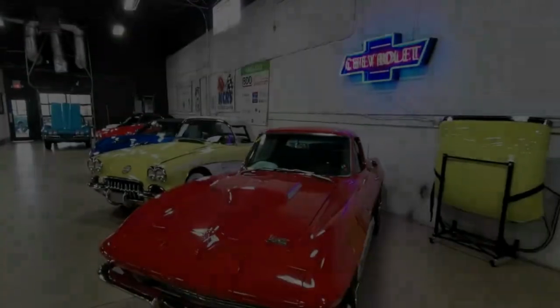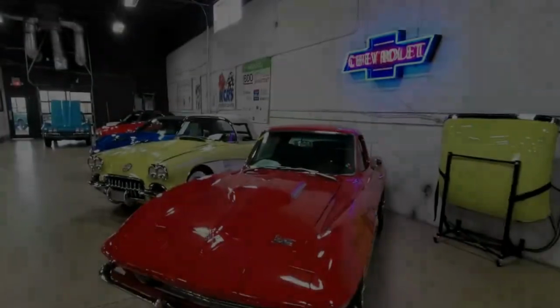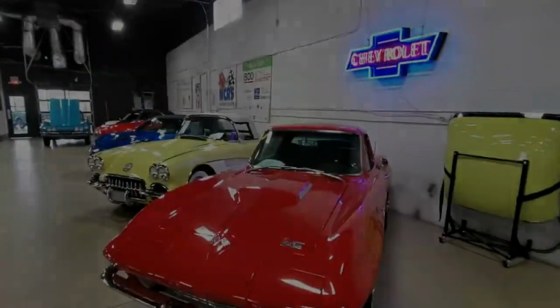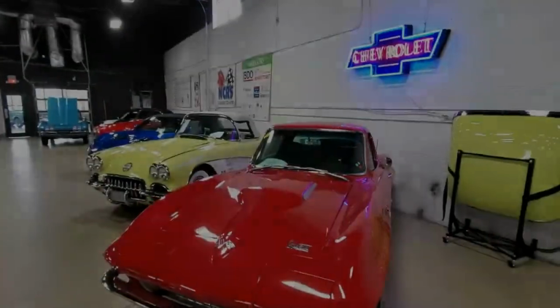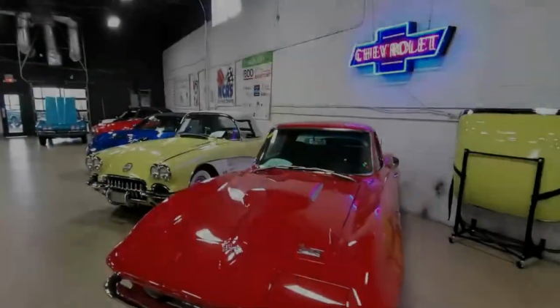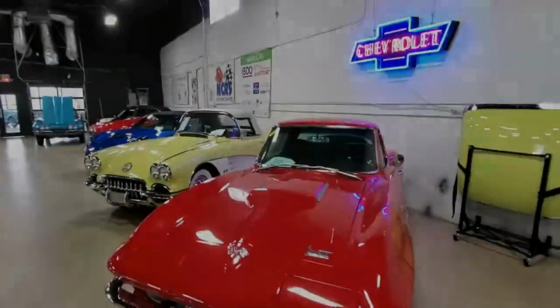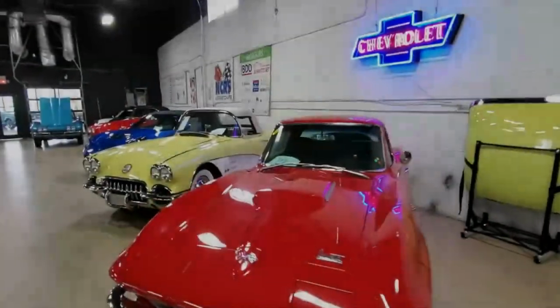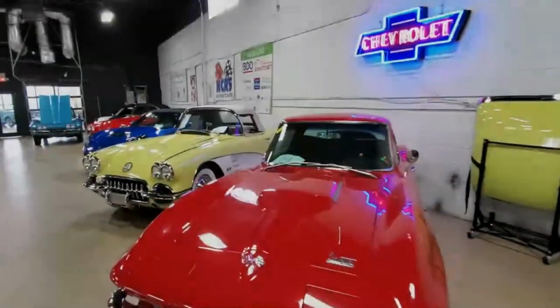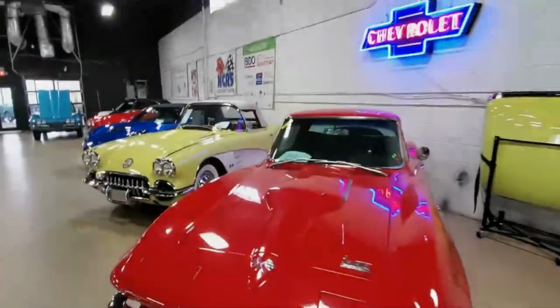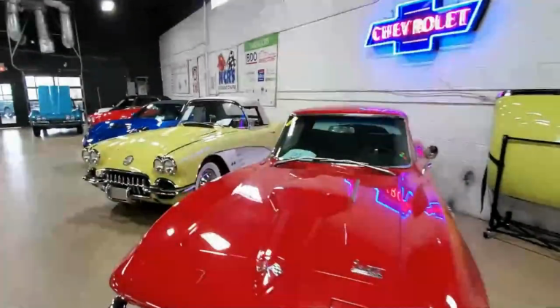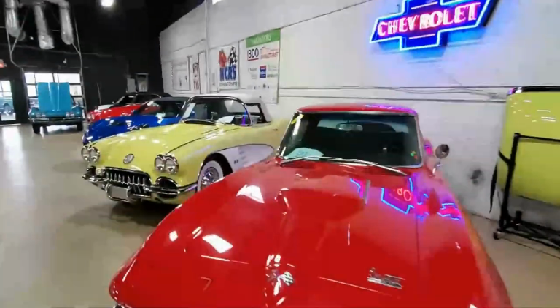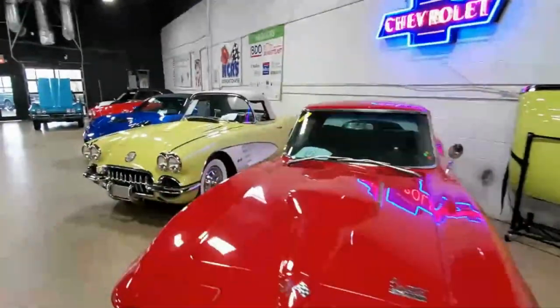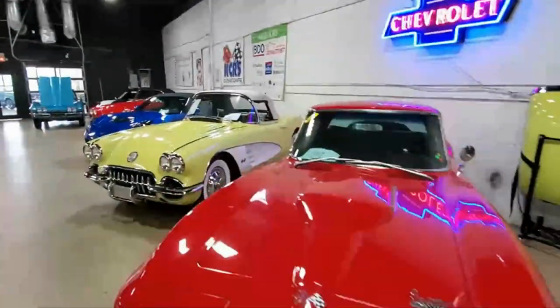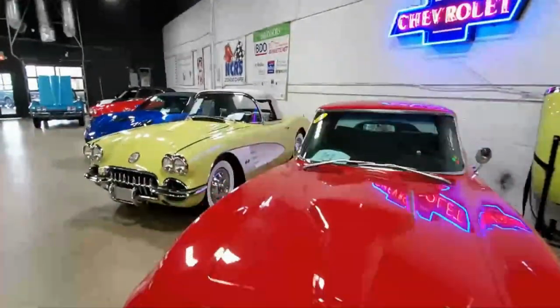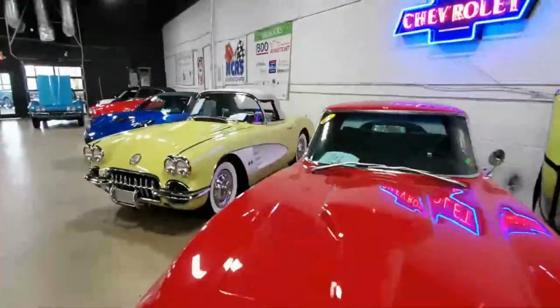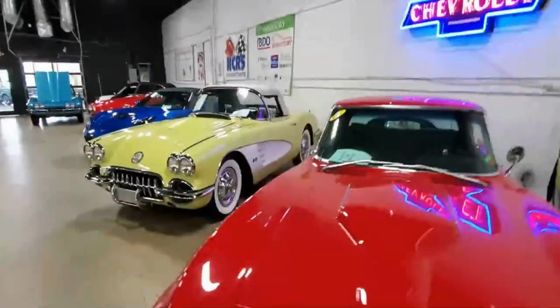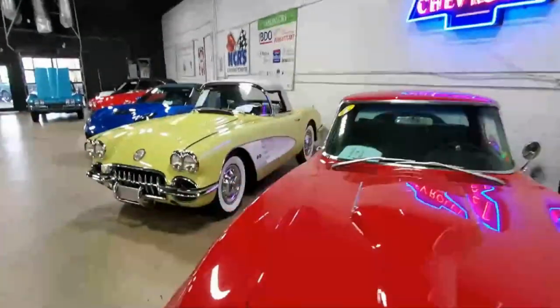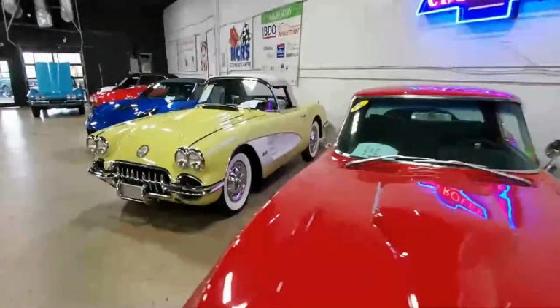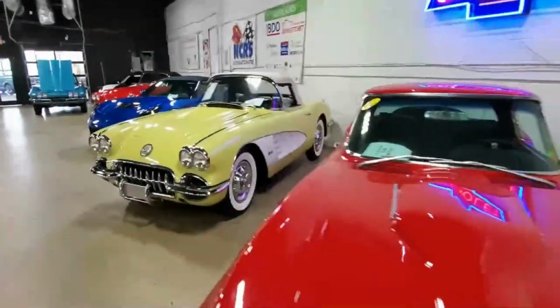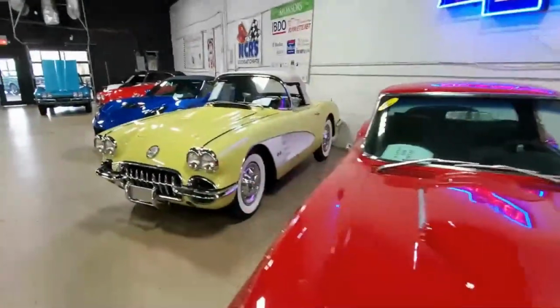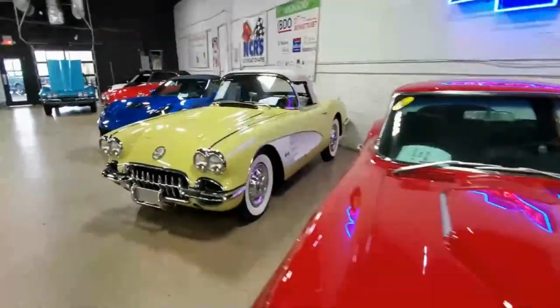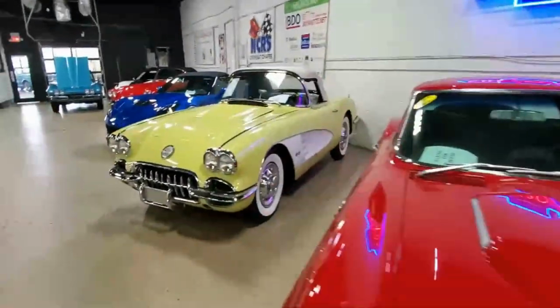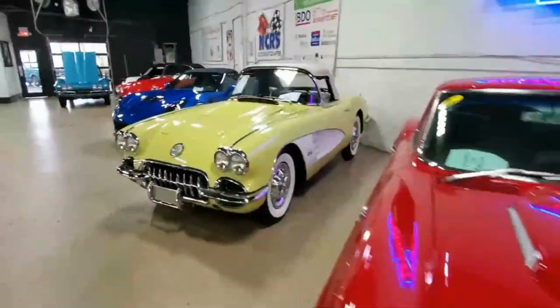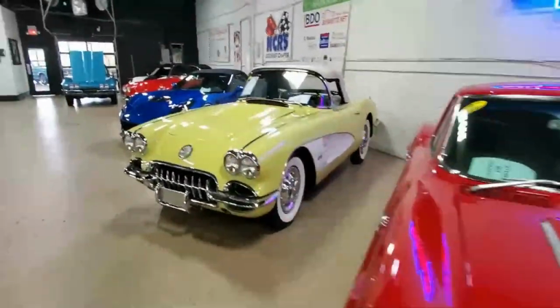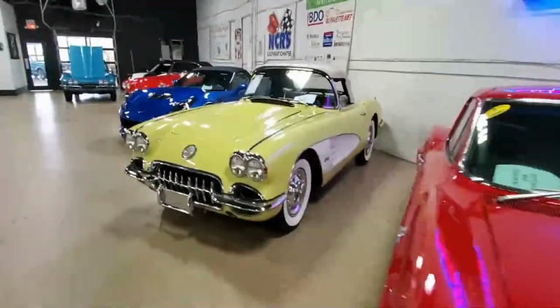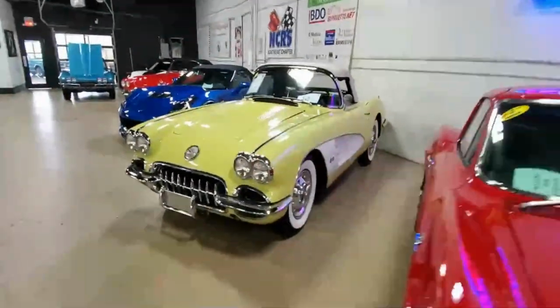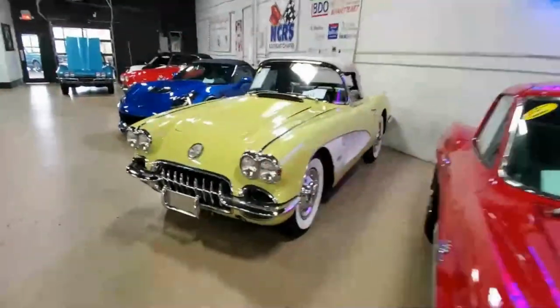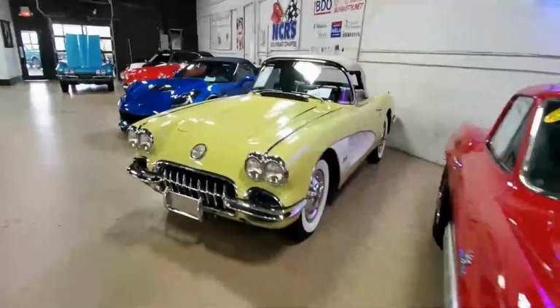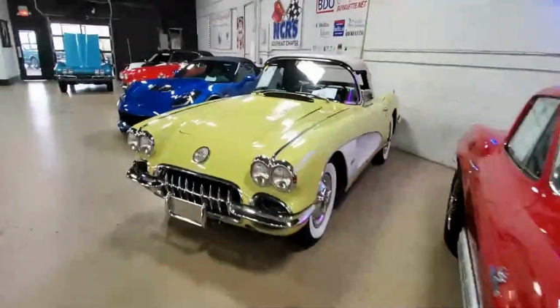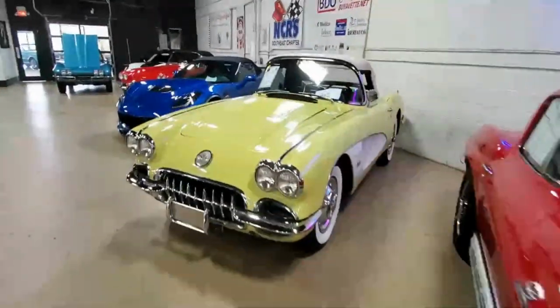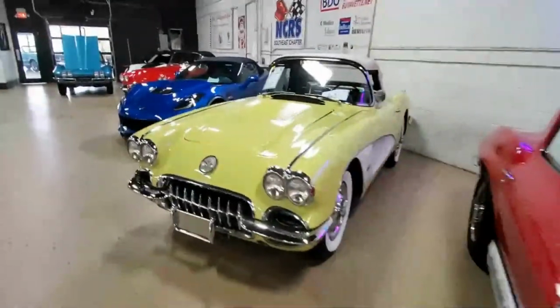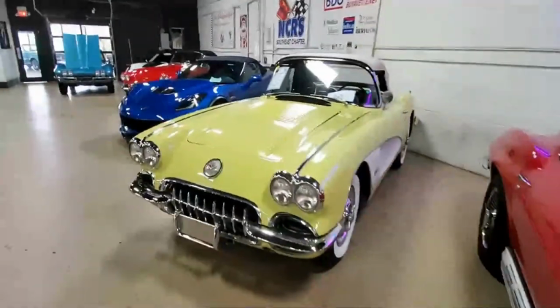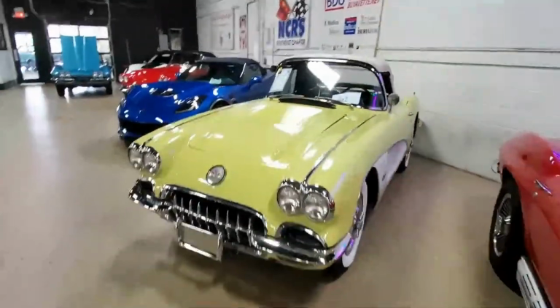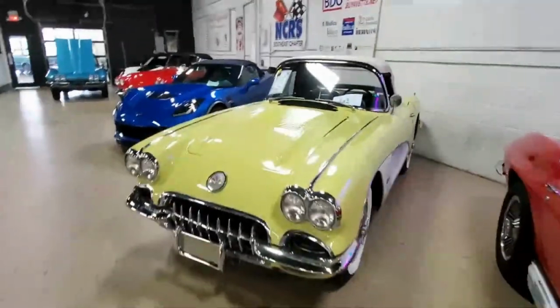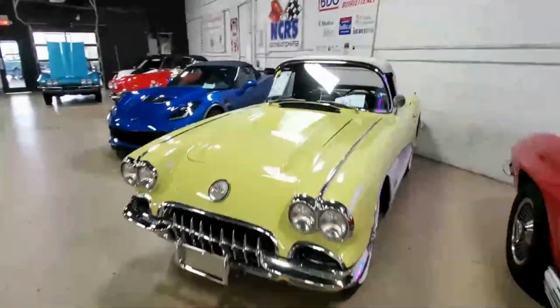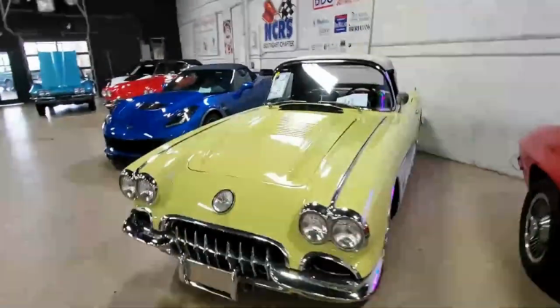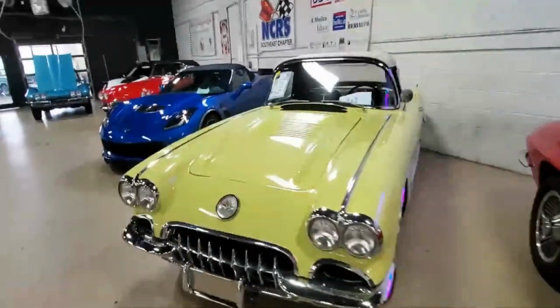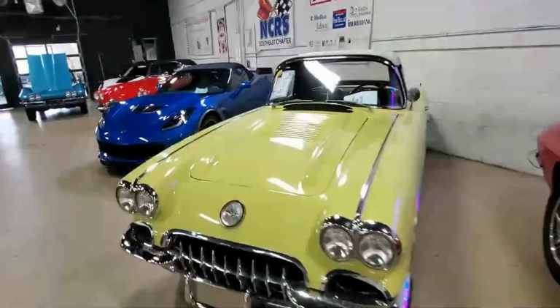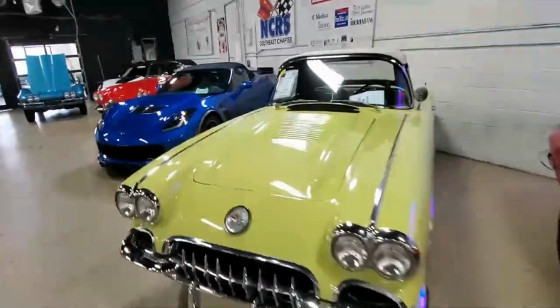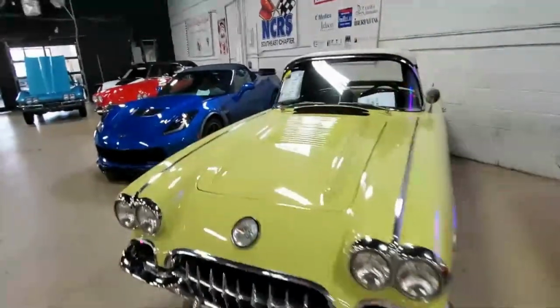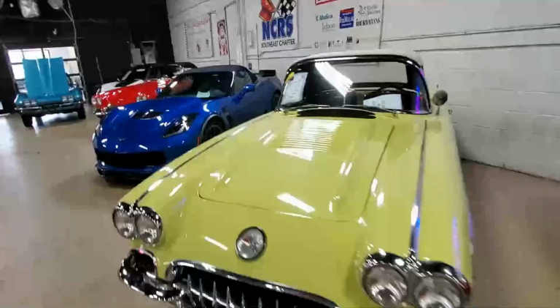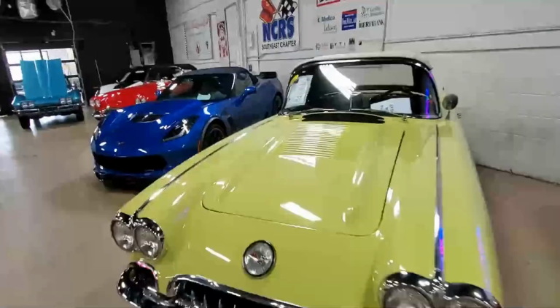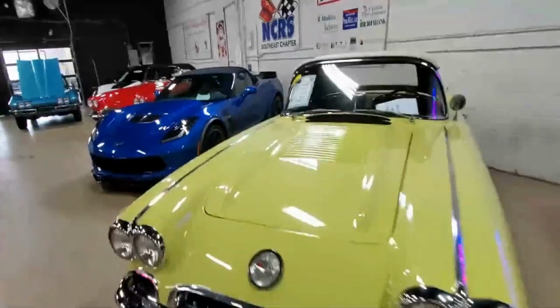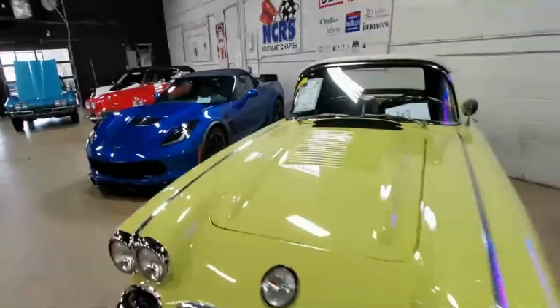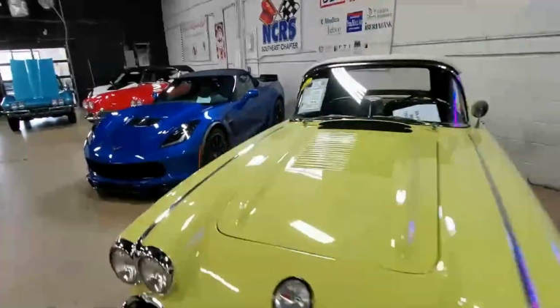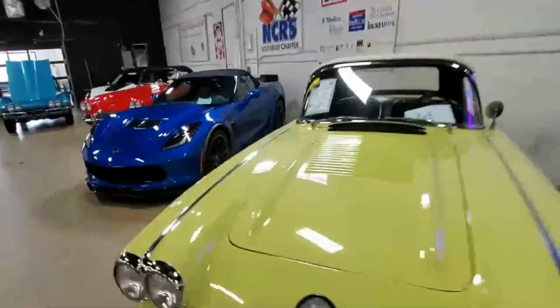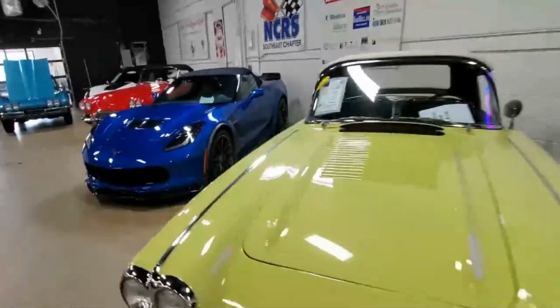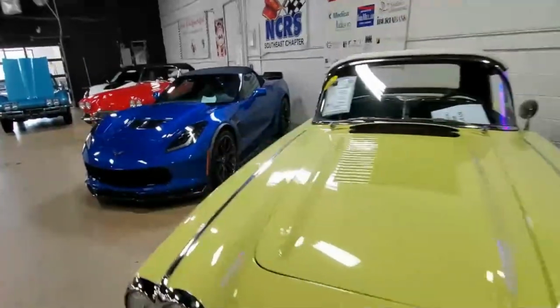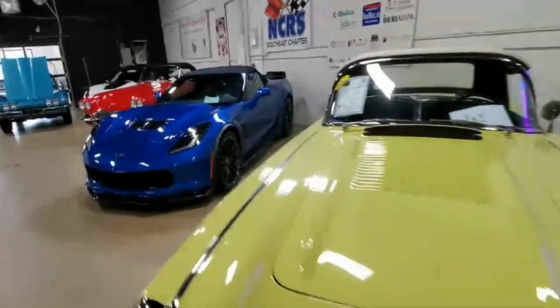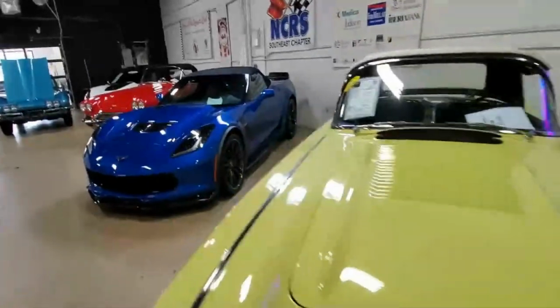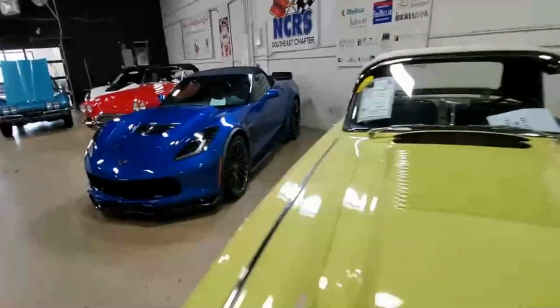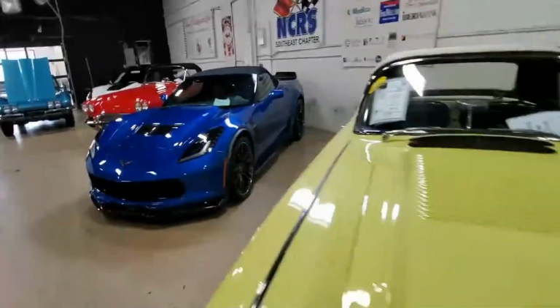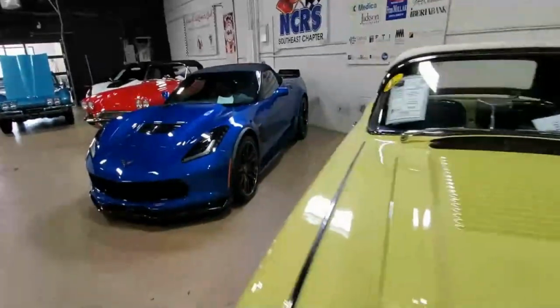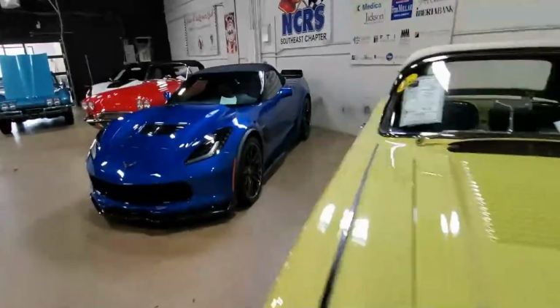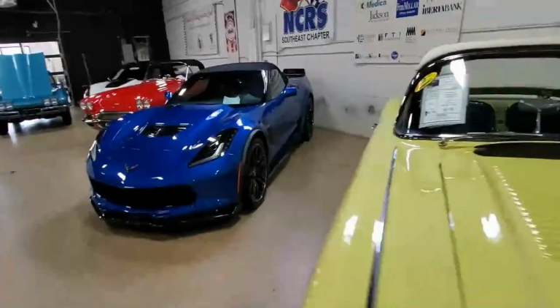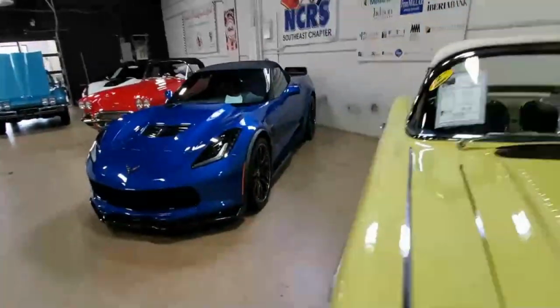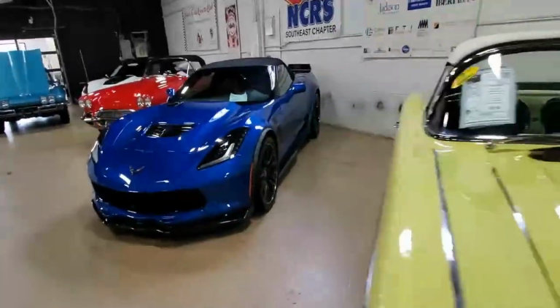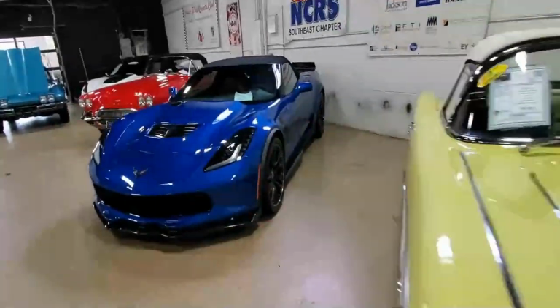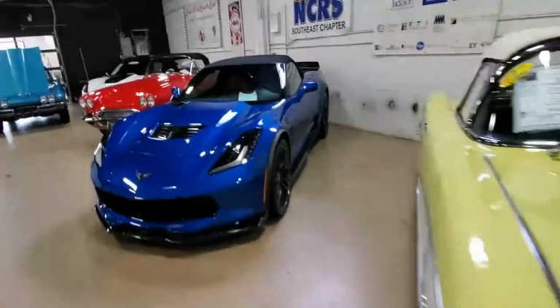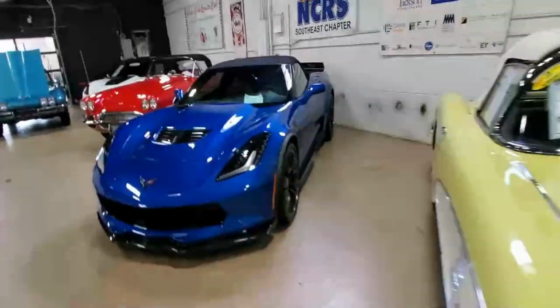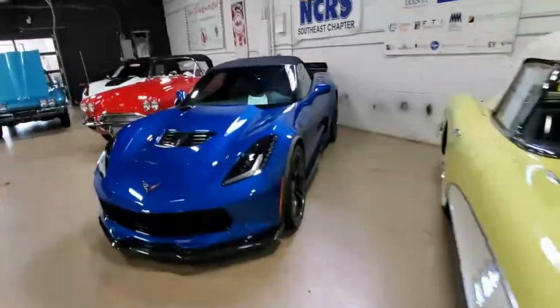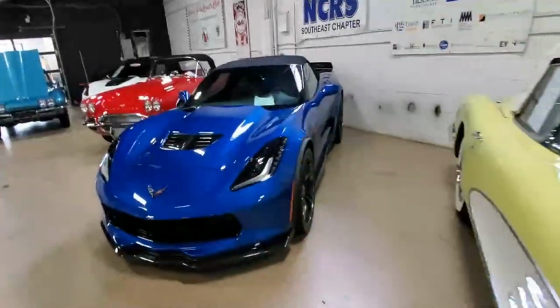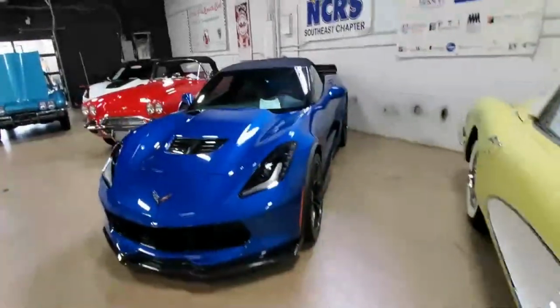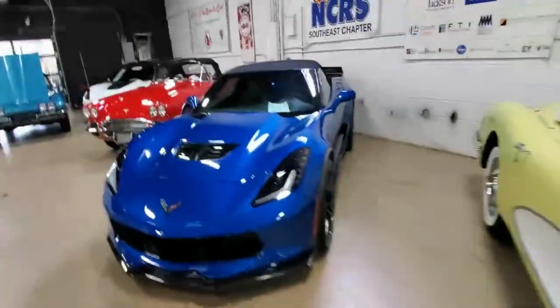Hey, this is Mike at Buy A Vet in Atlanta, Georgia, where we've always got over 100 beautiful low-mileage, well-equipped Corvettes for sale.